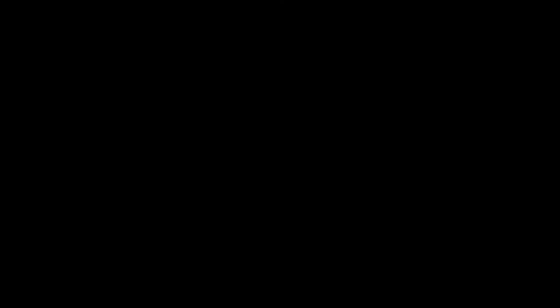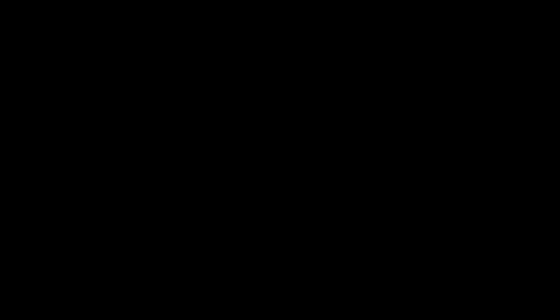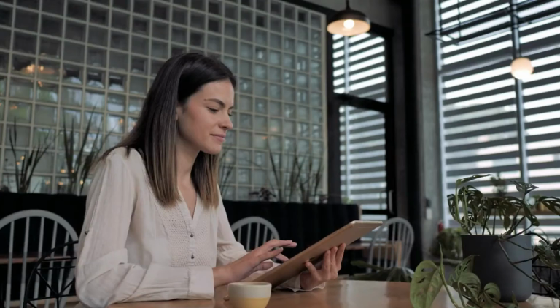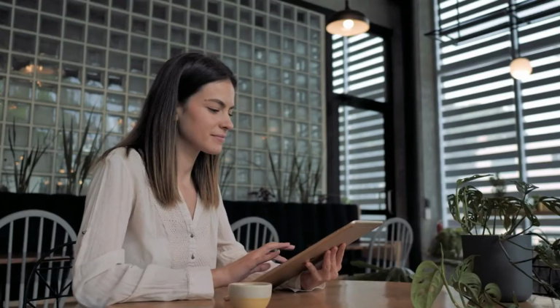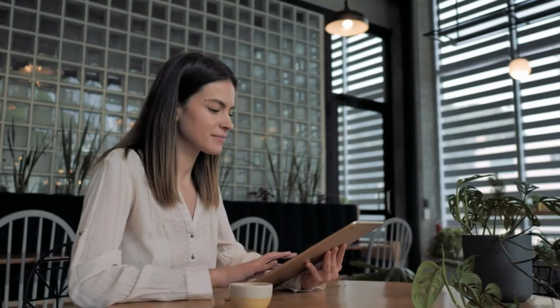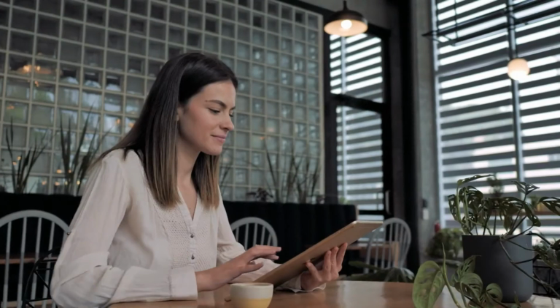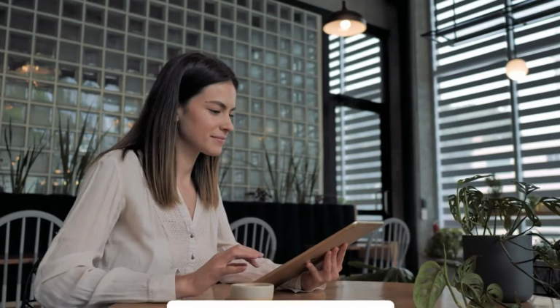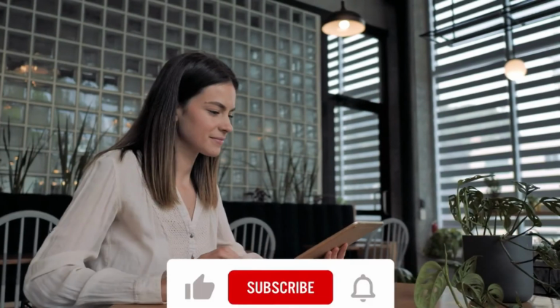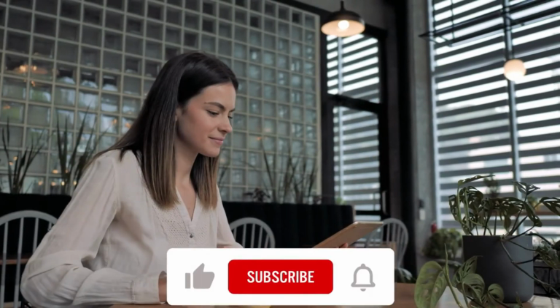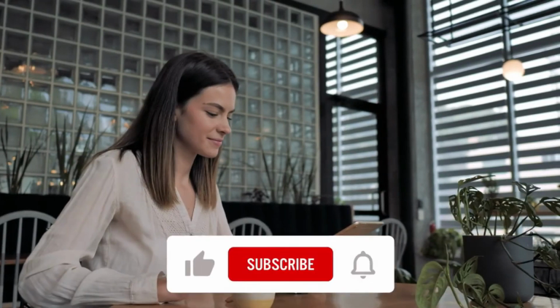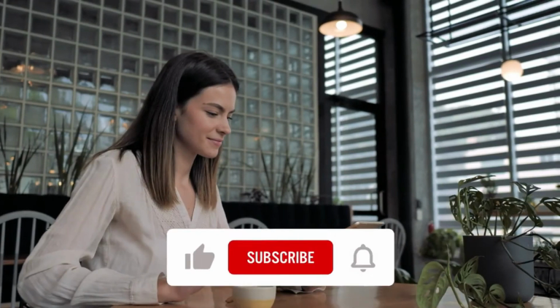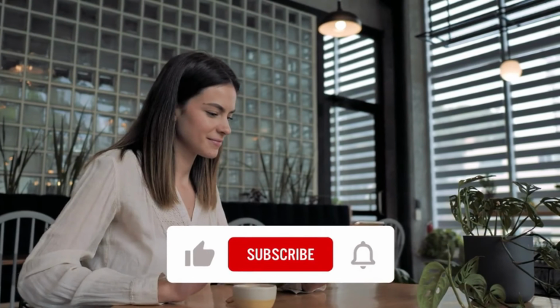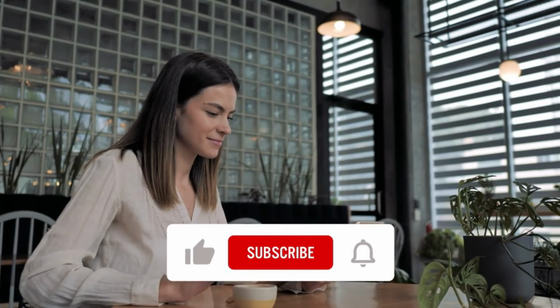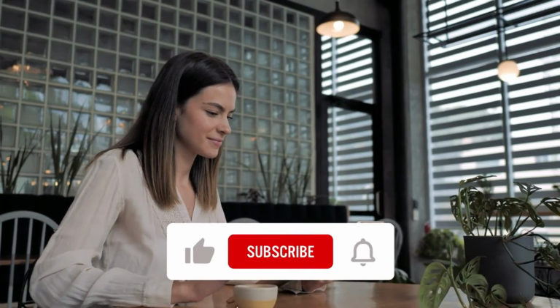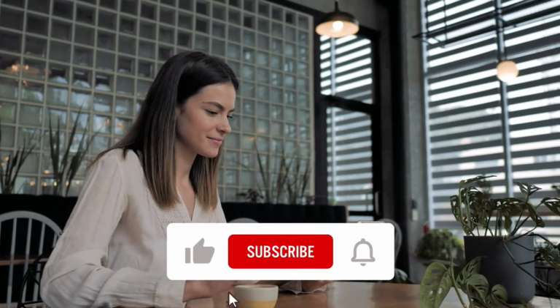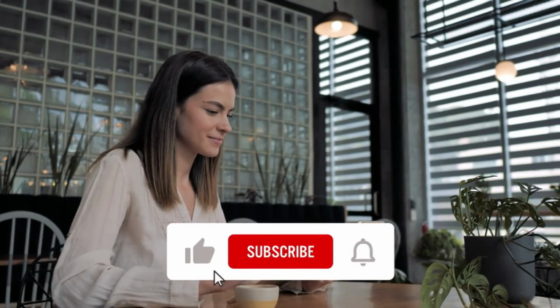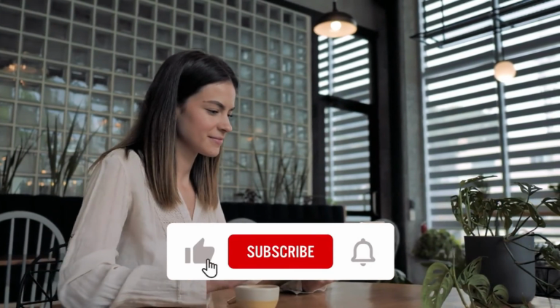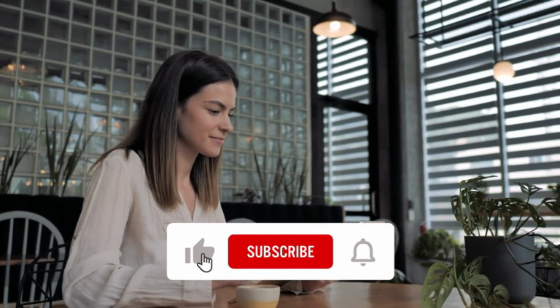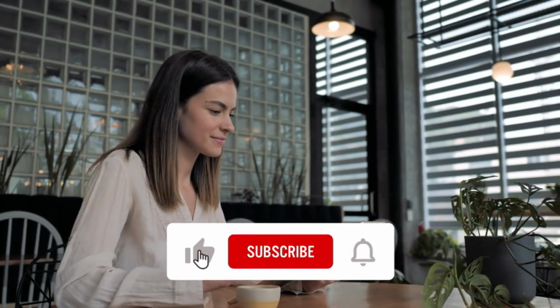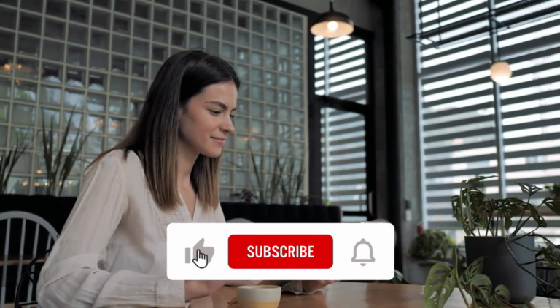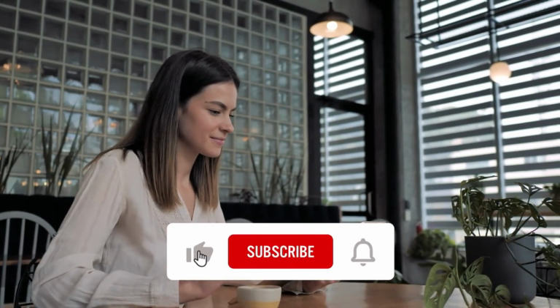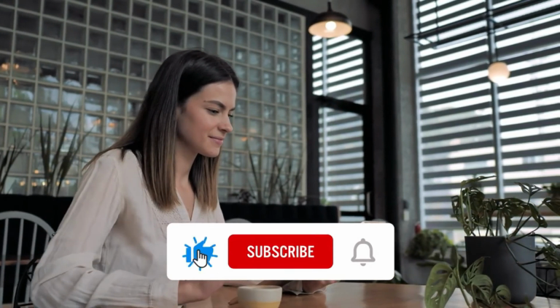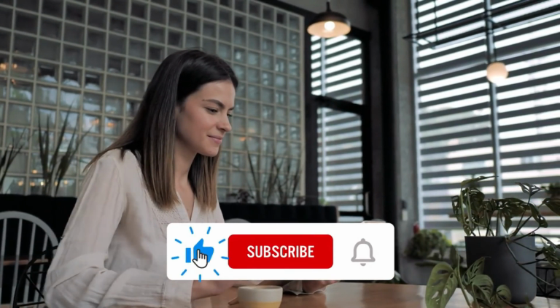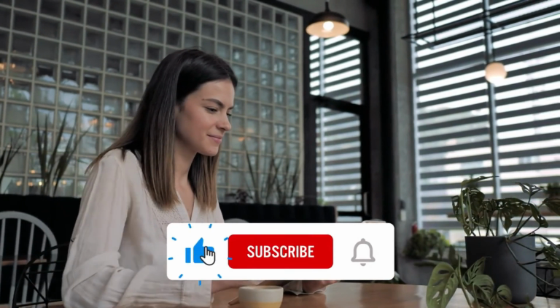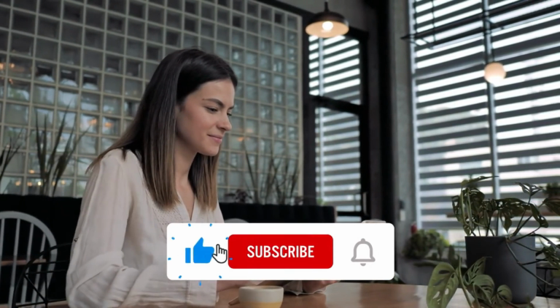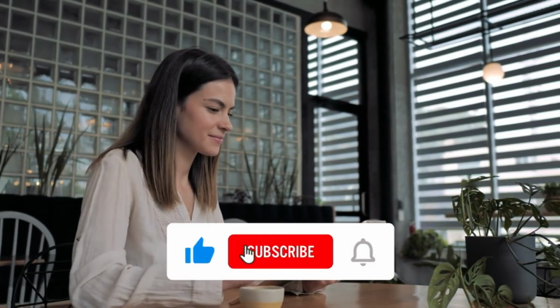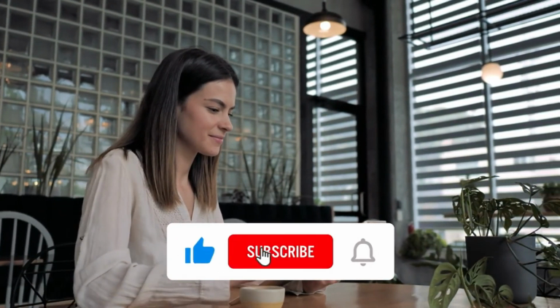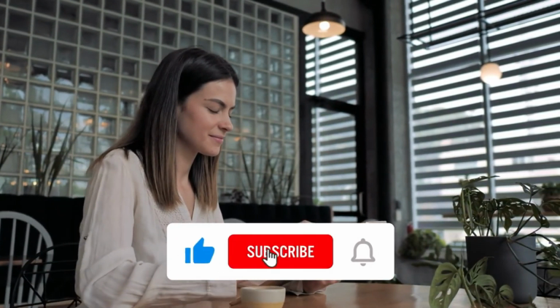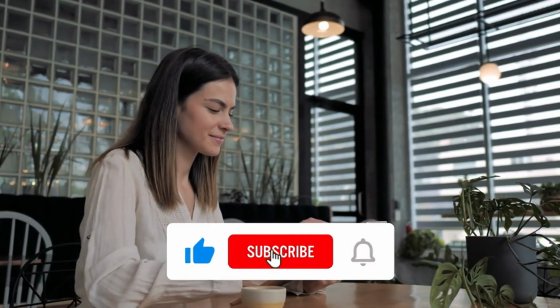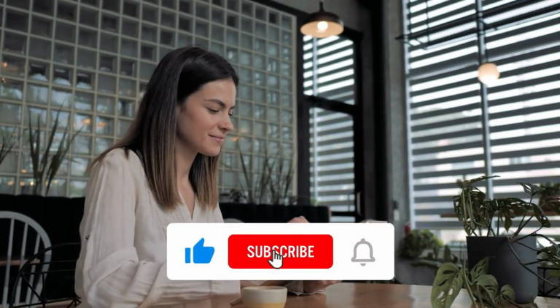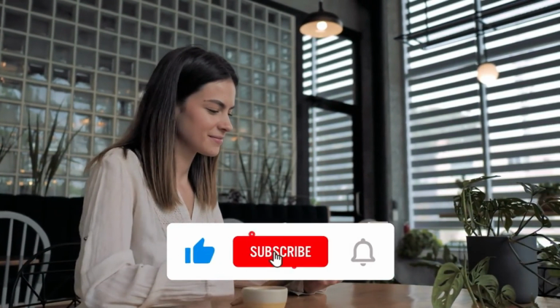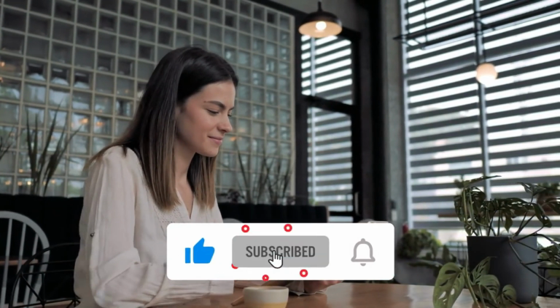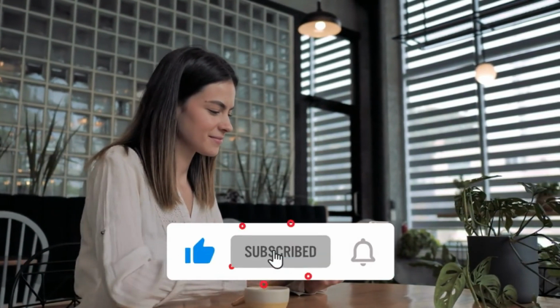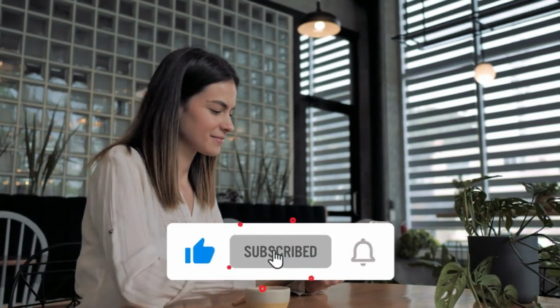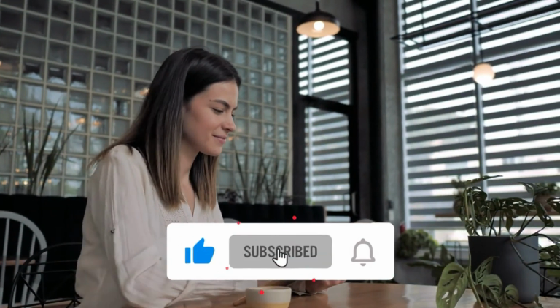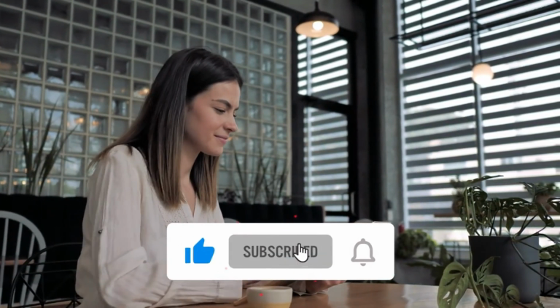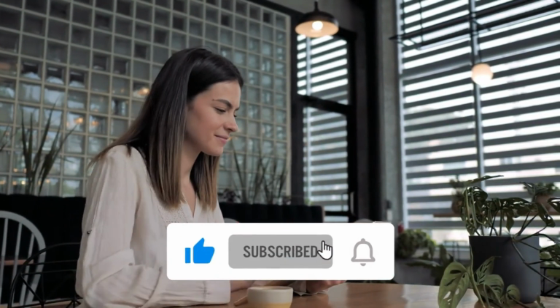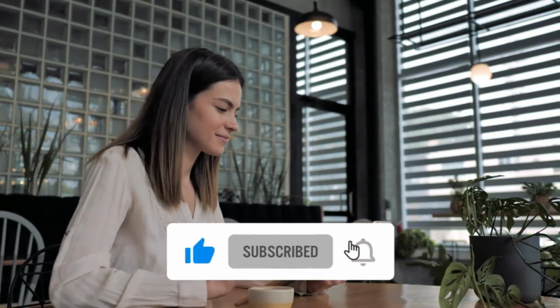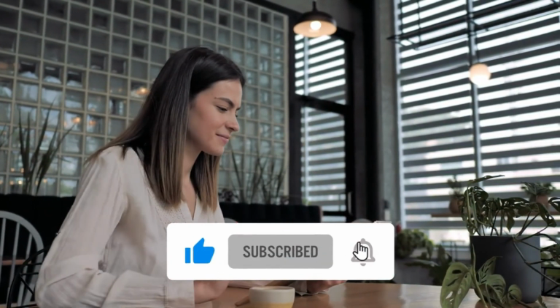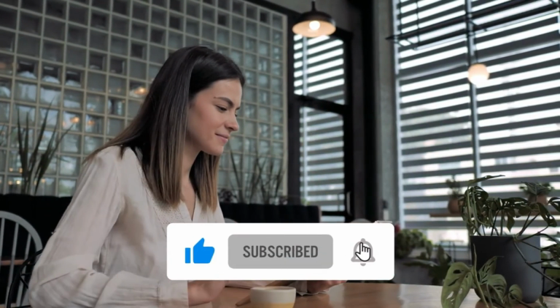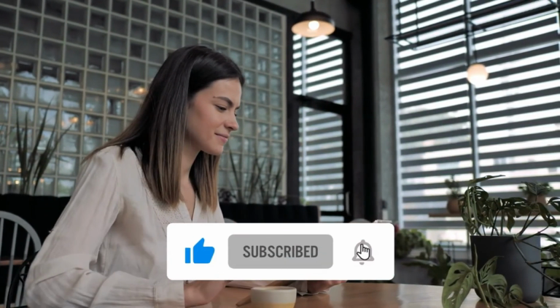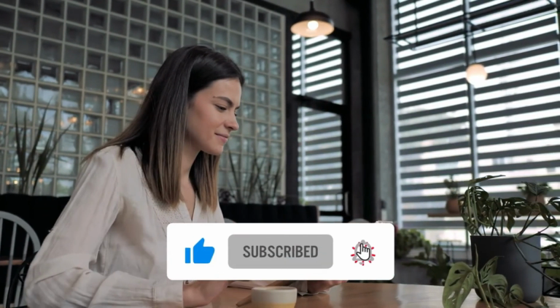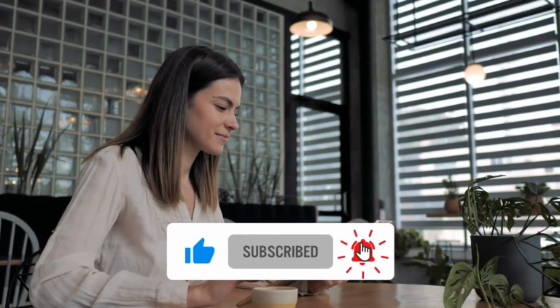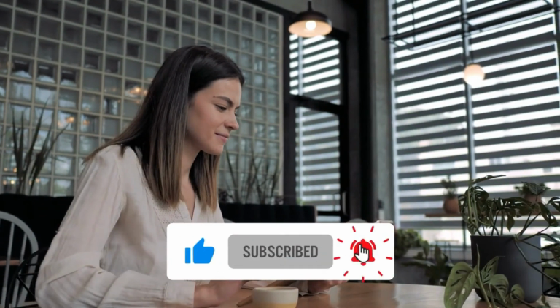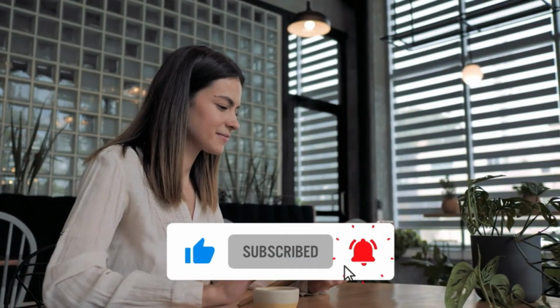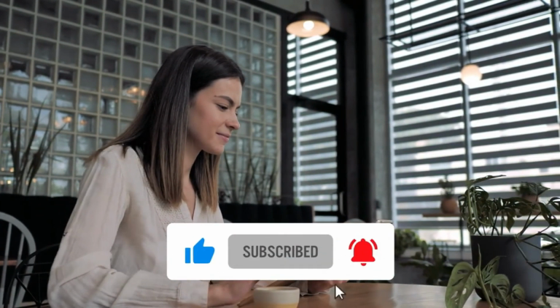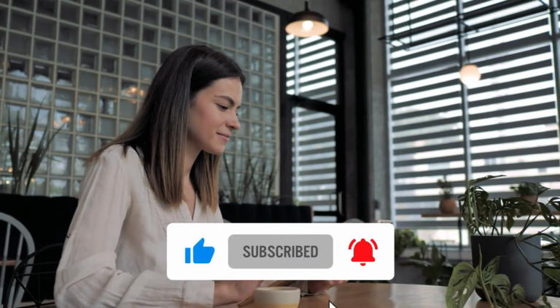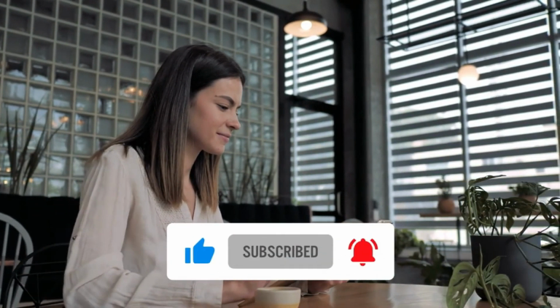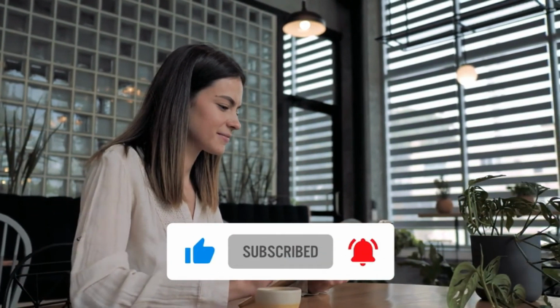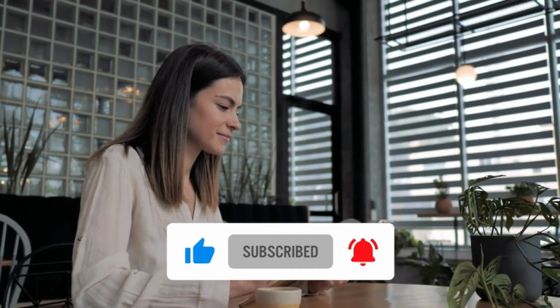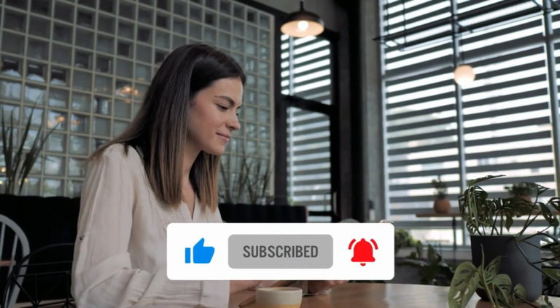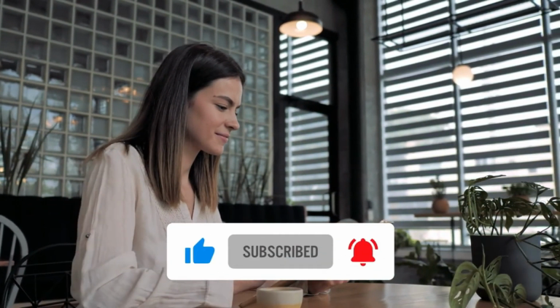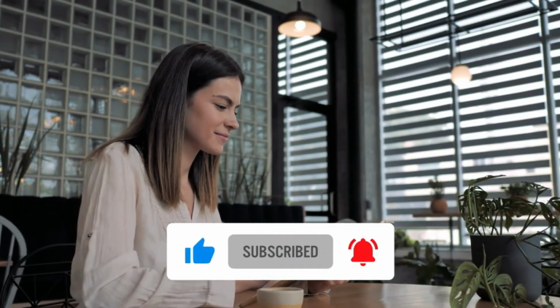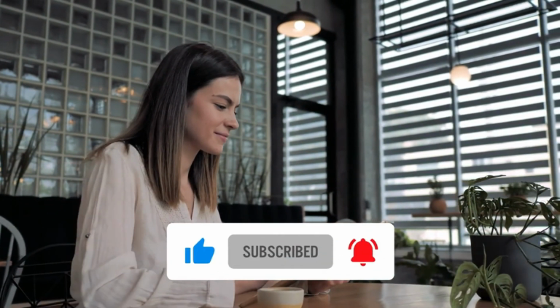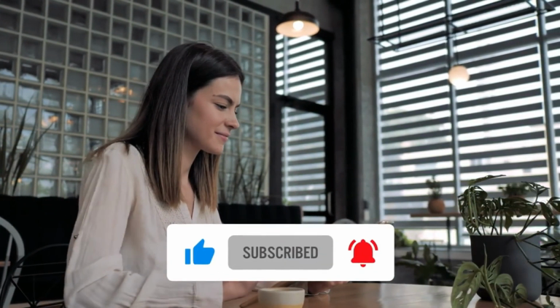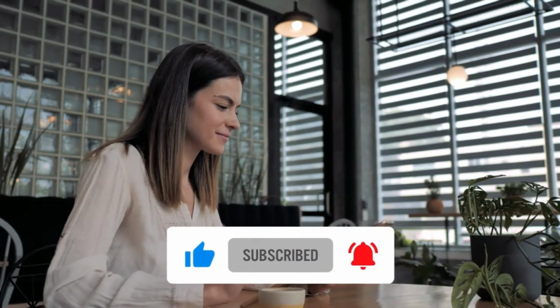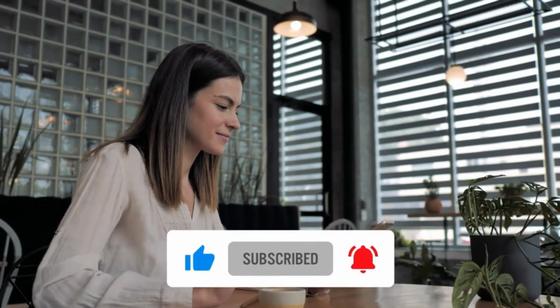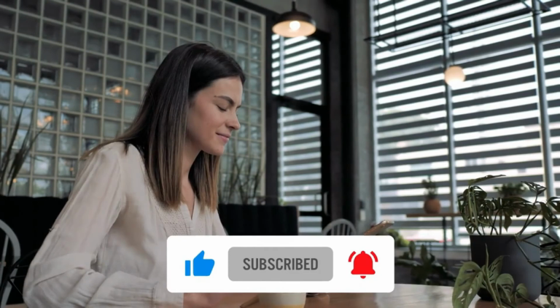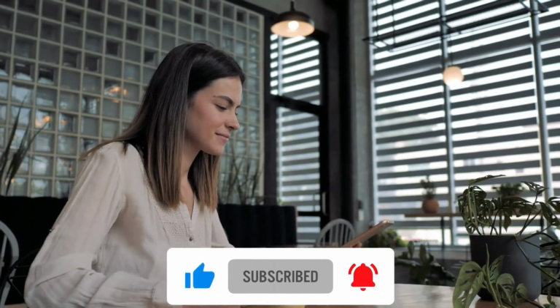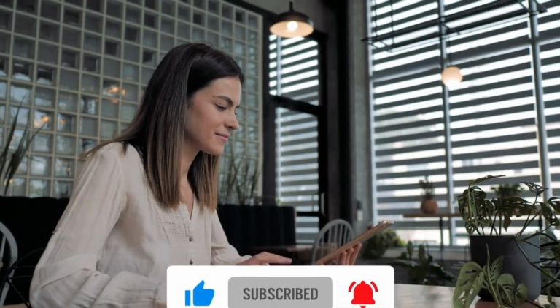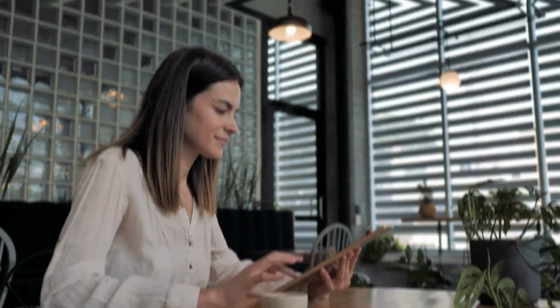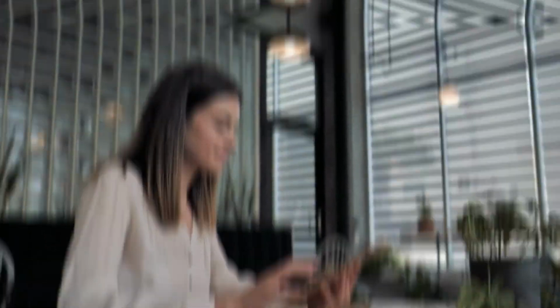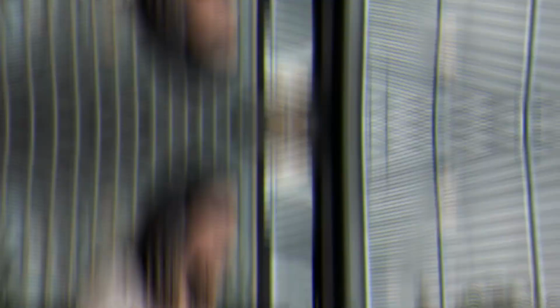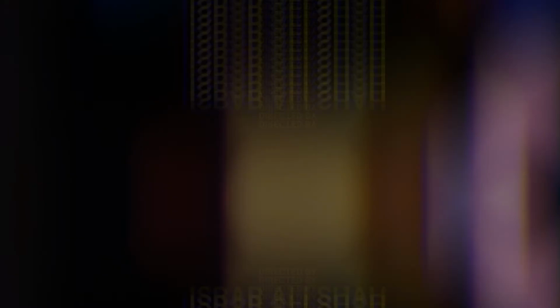I hope you have got enough information about large format printing from this video. Don't forget to like, share, and subscribe.